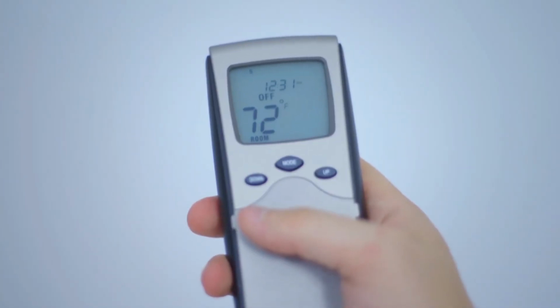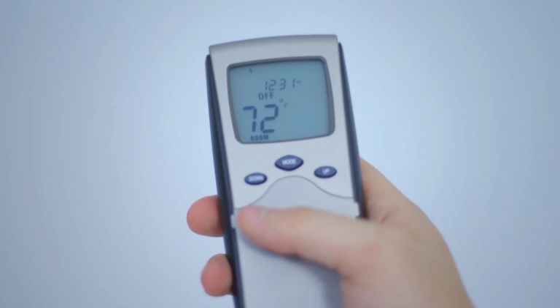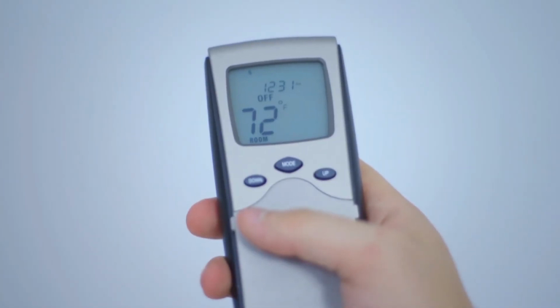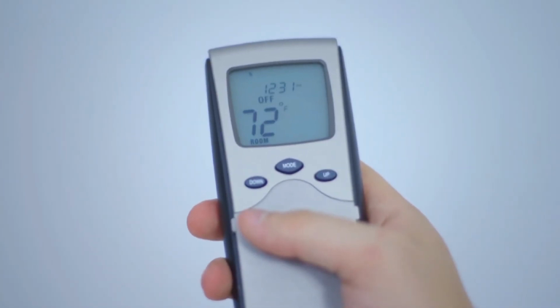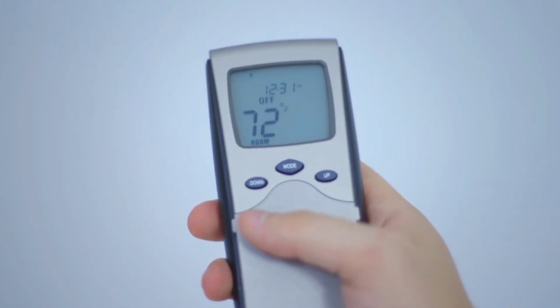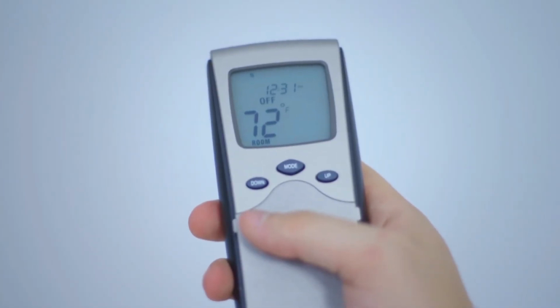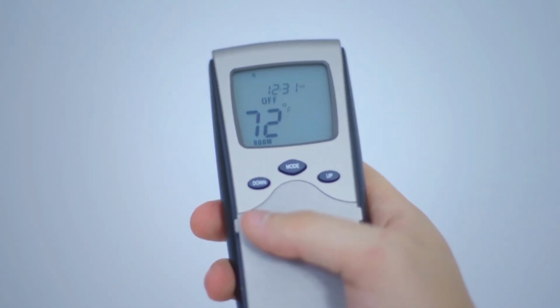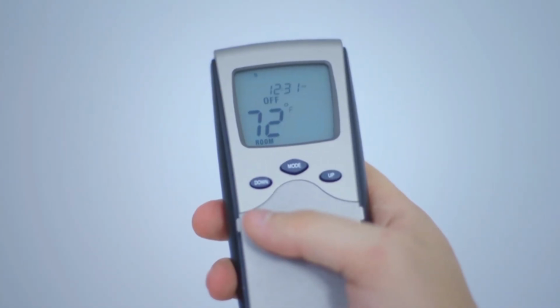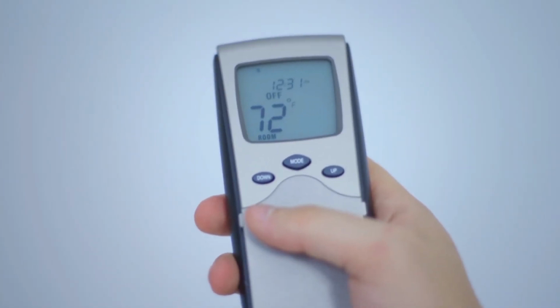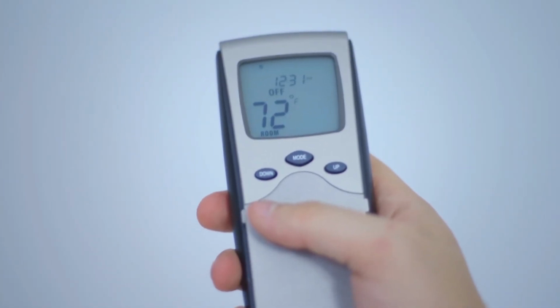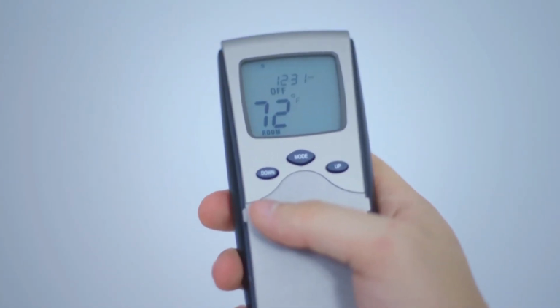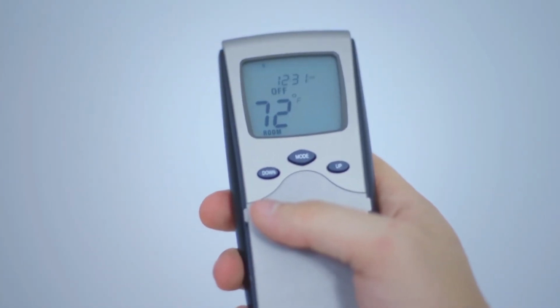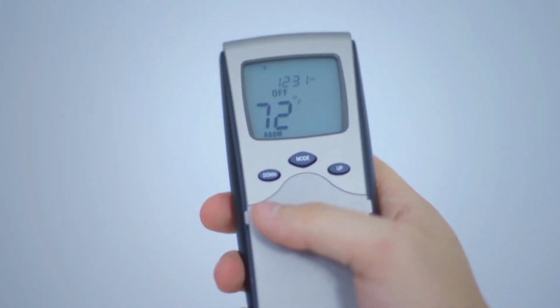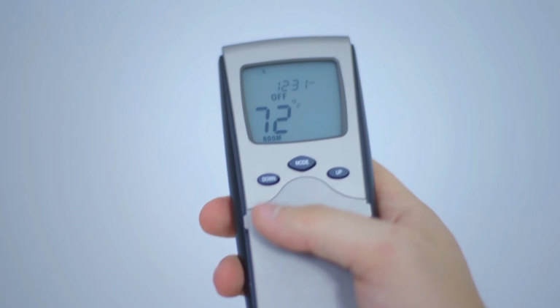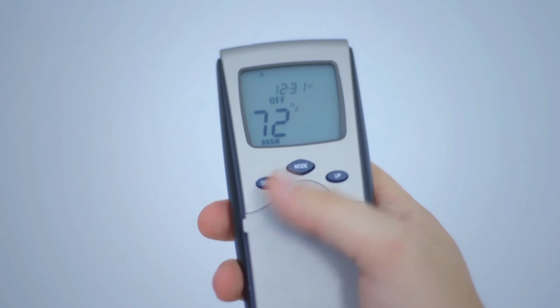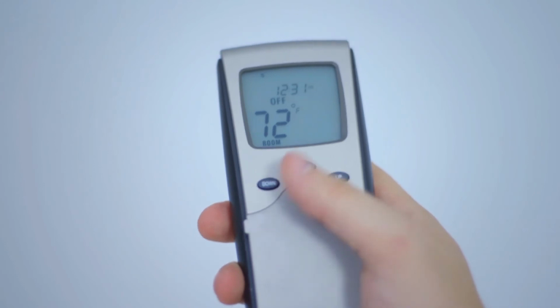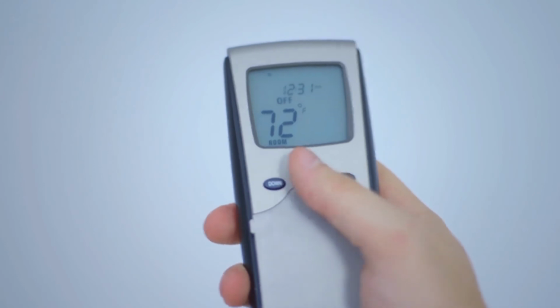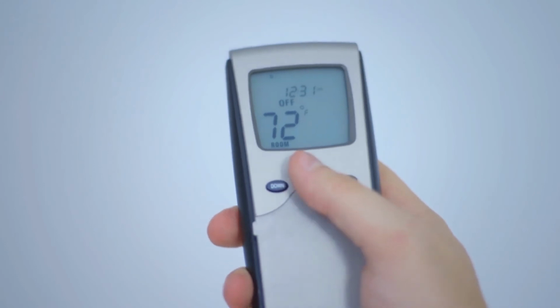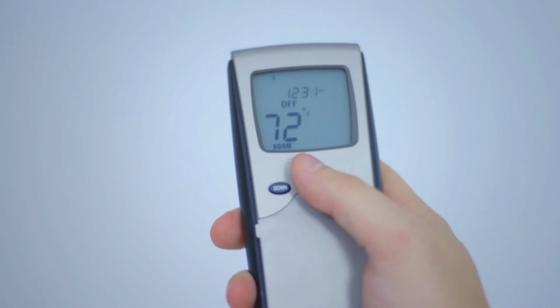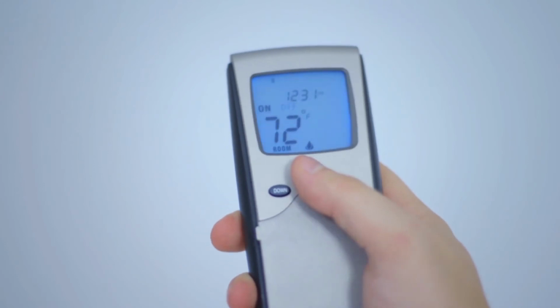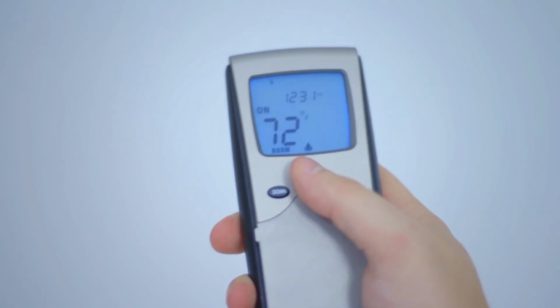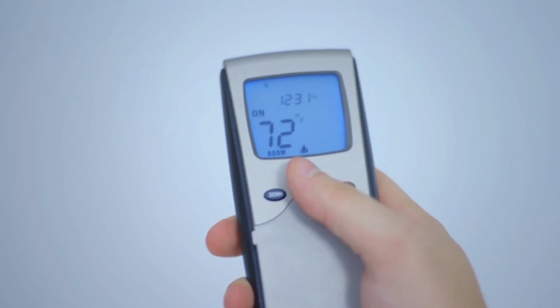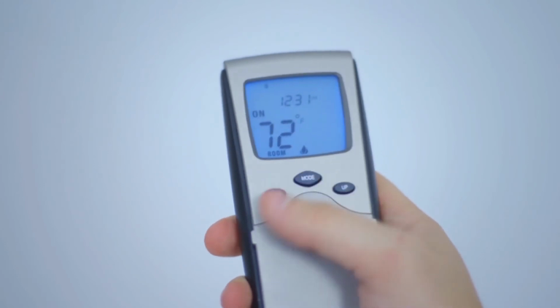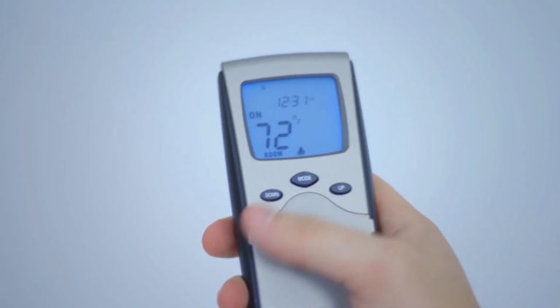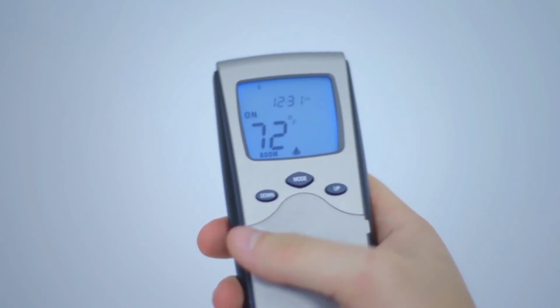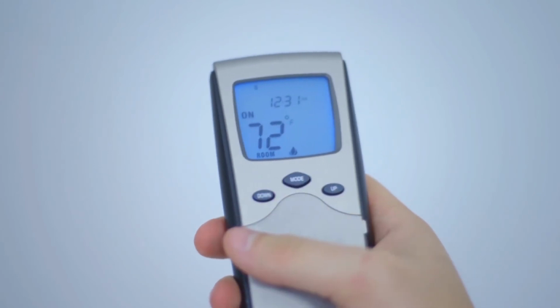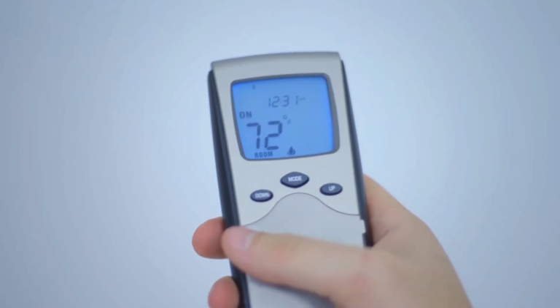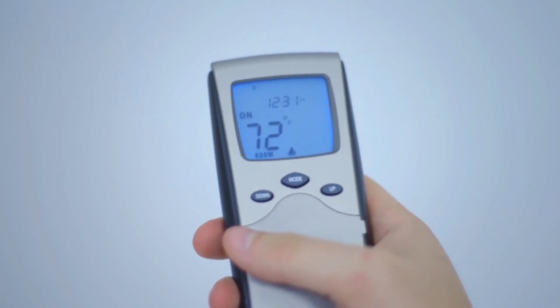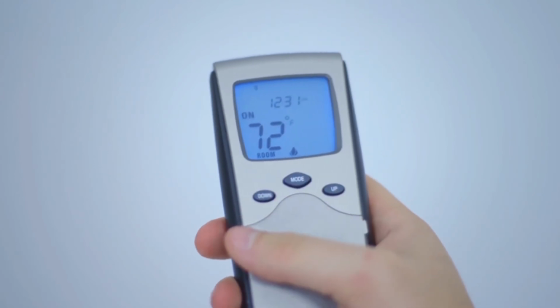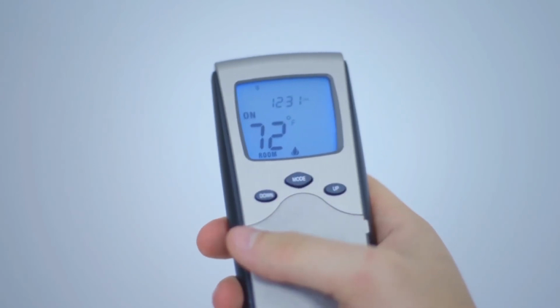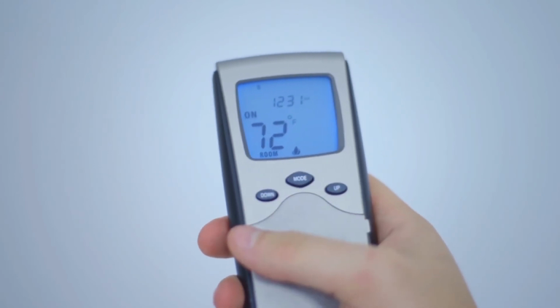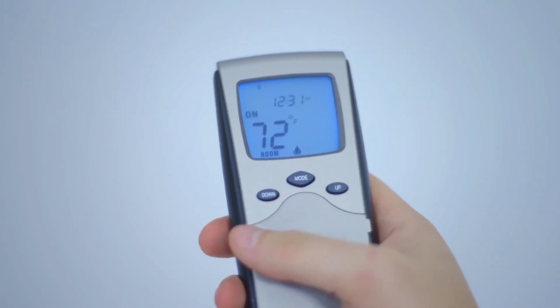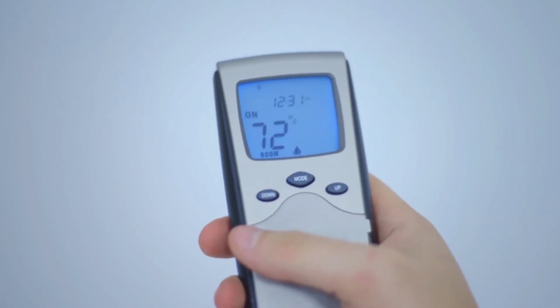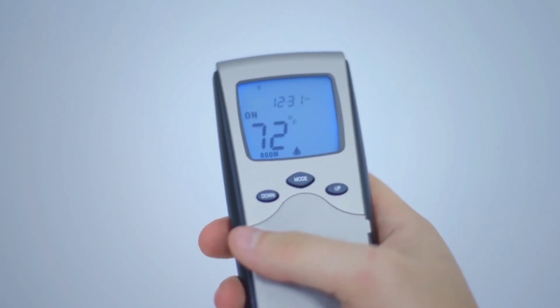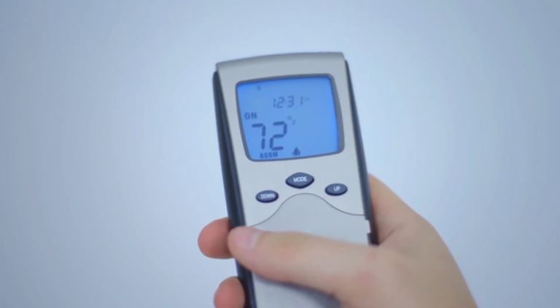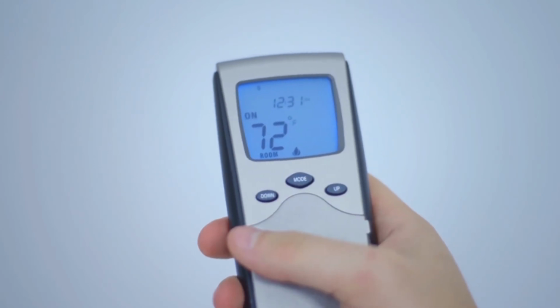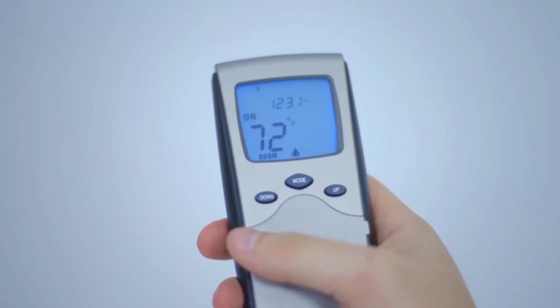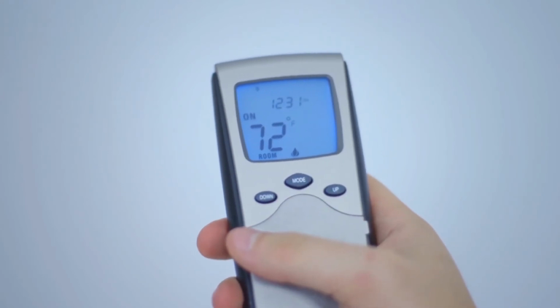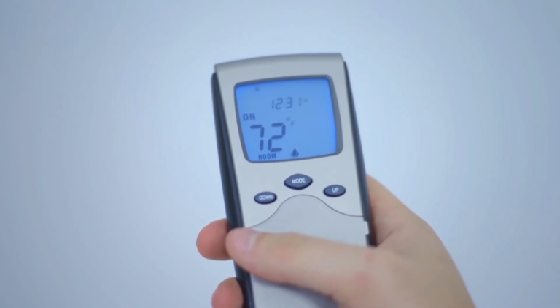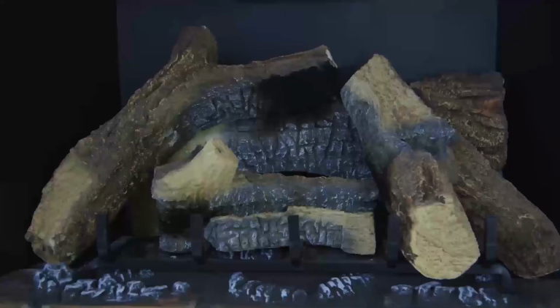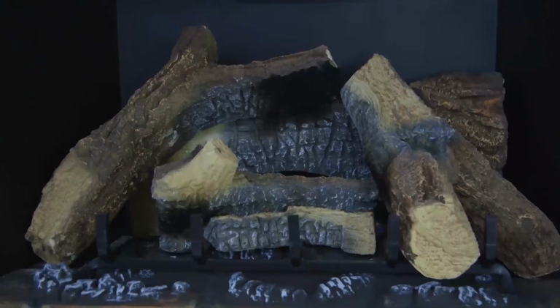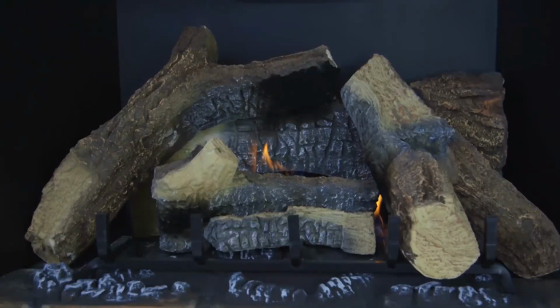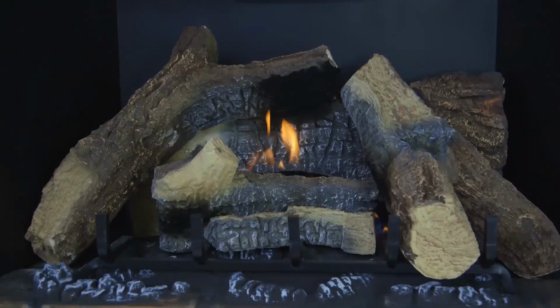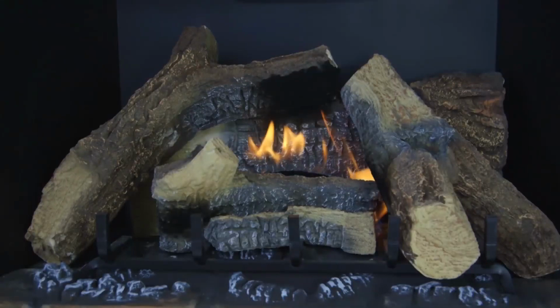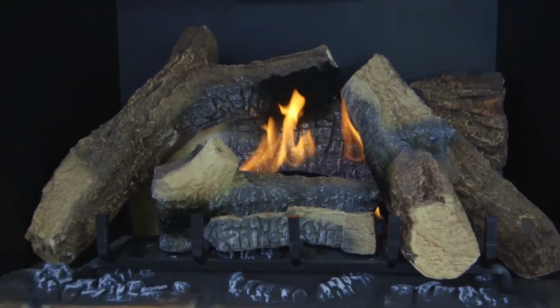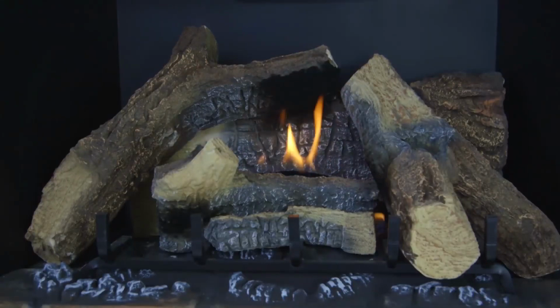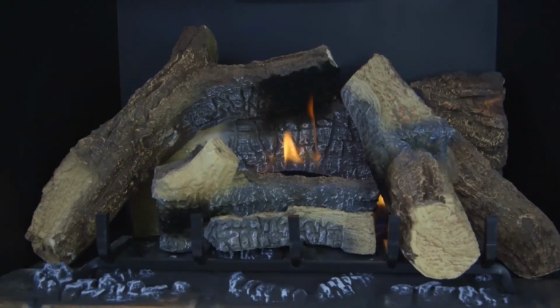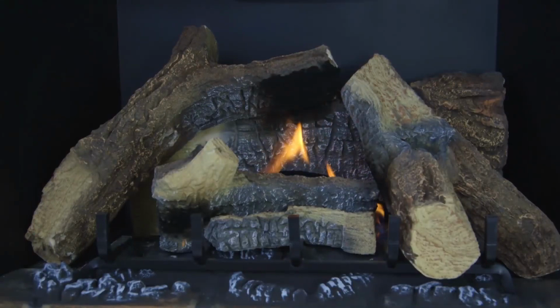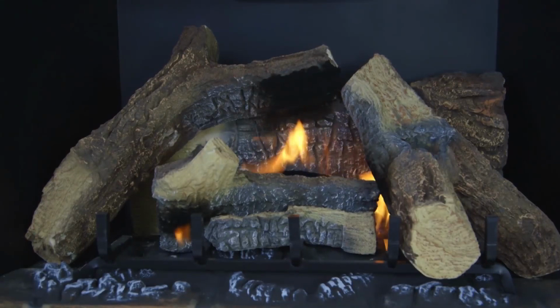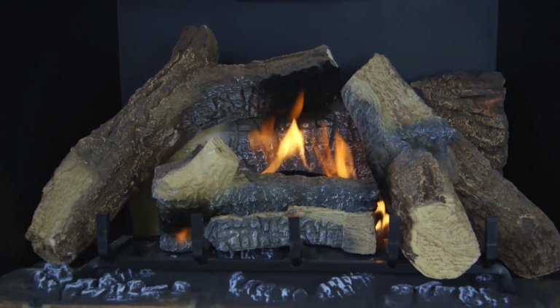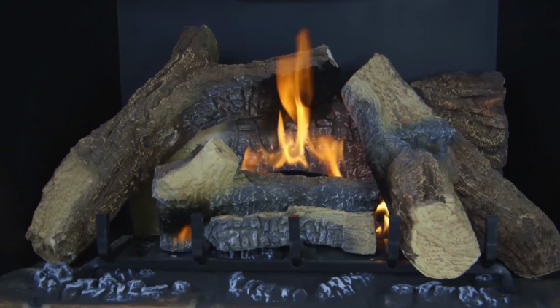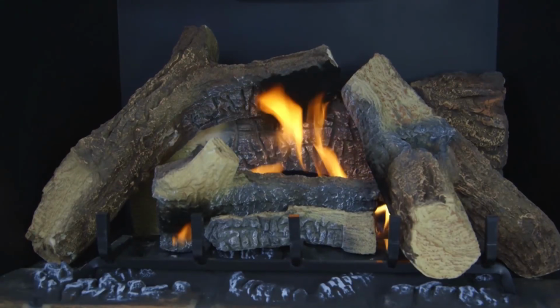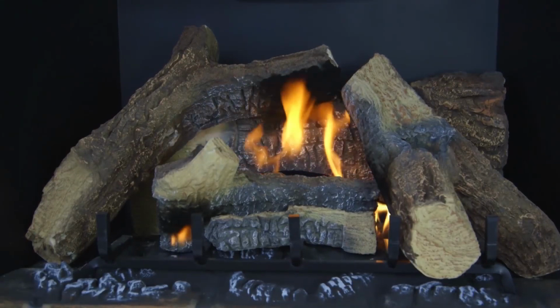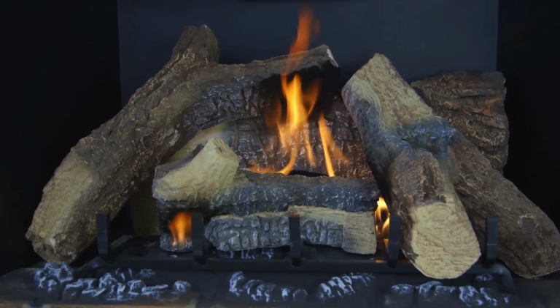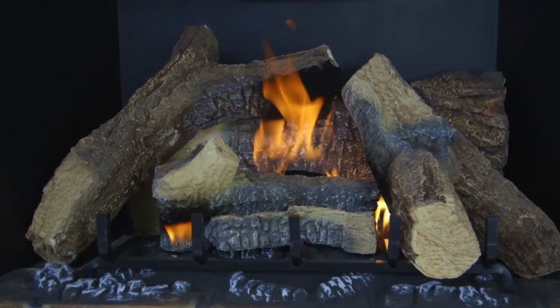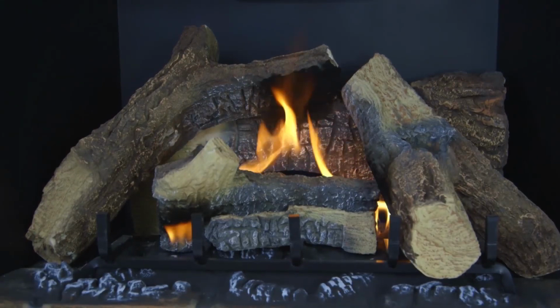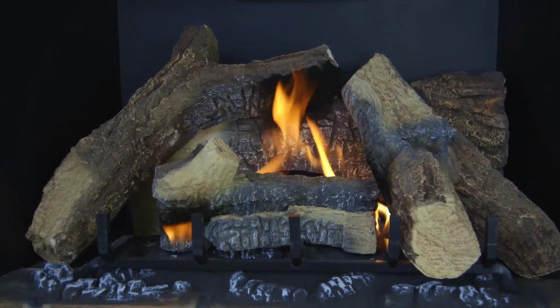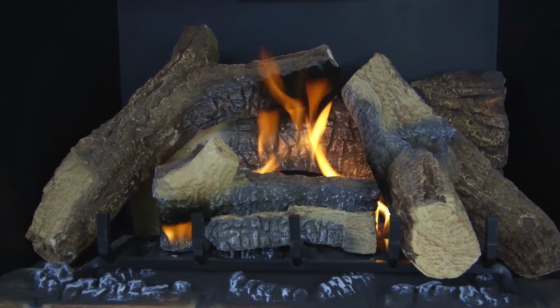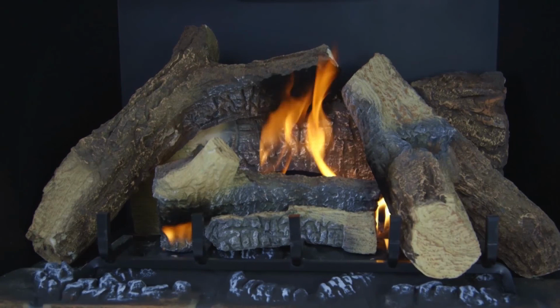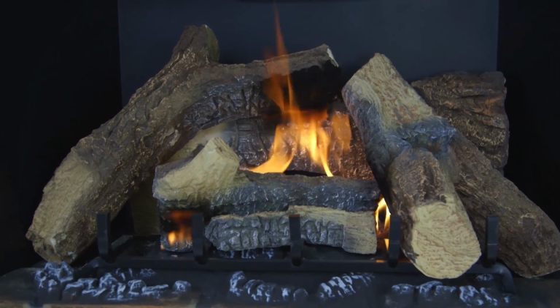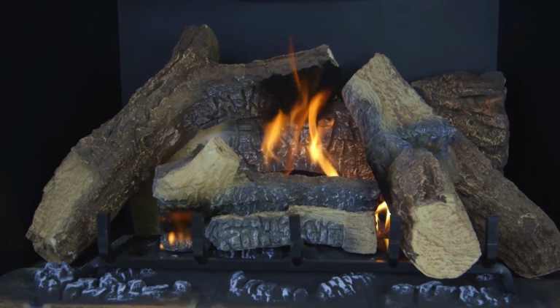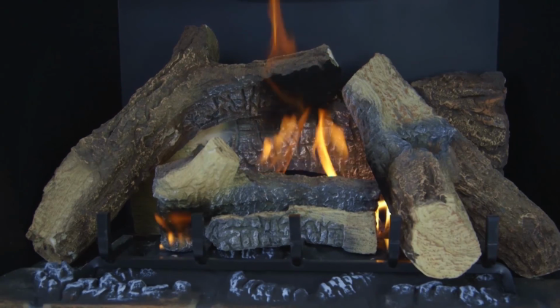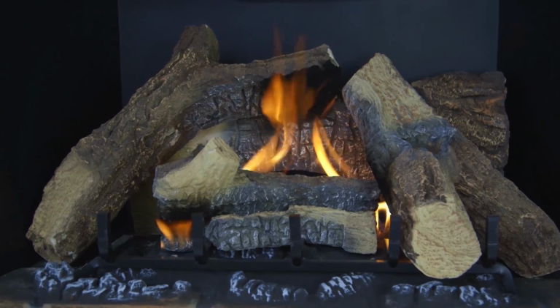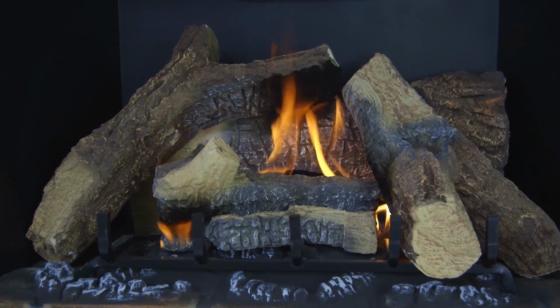After your receiver box has beeped, immediately press the mode button on your remote control and your receiver box will beep again, at which point your fireplace will turn on.